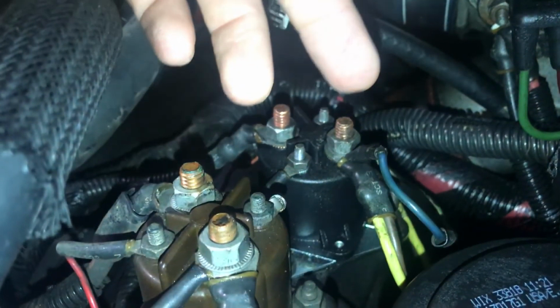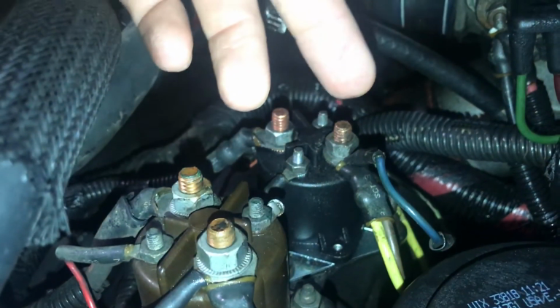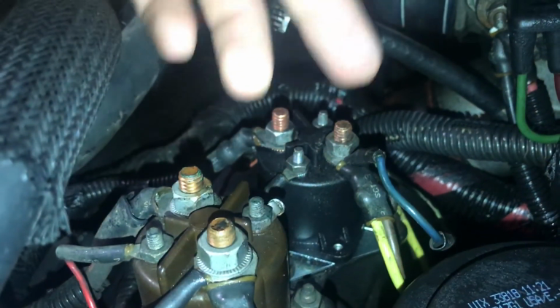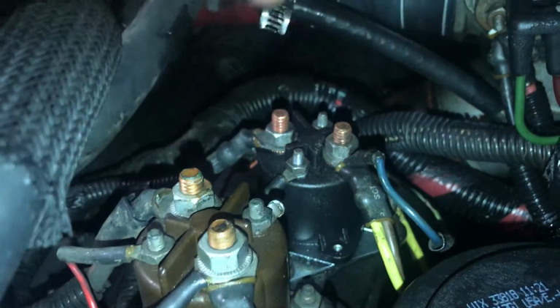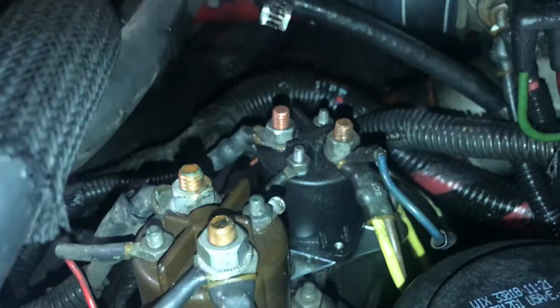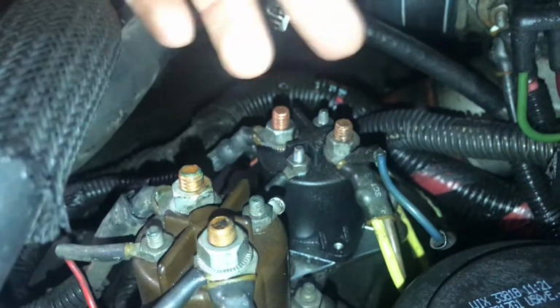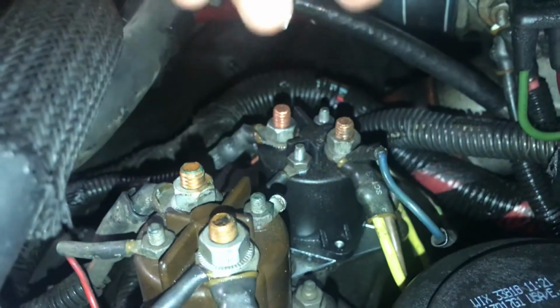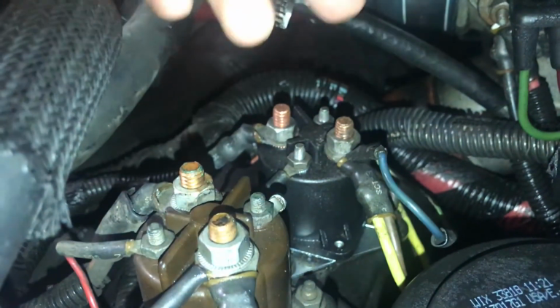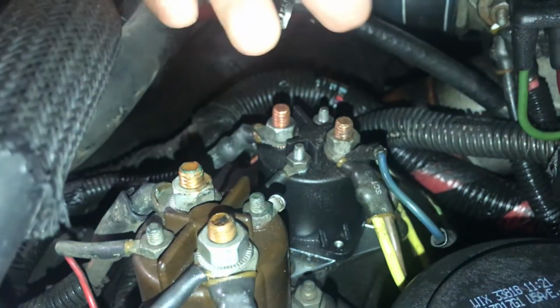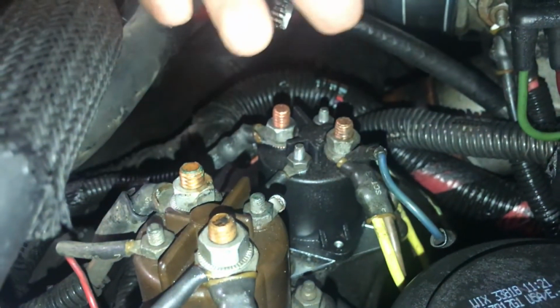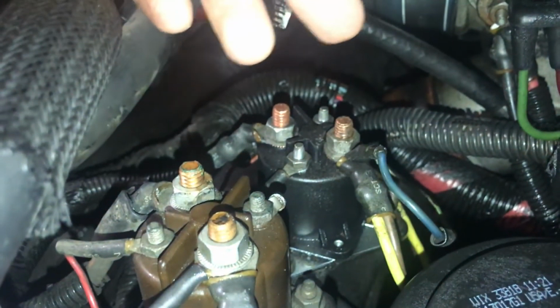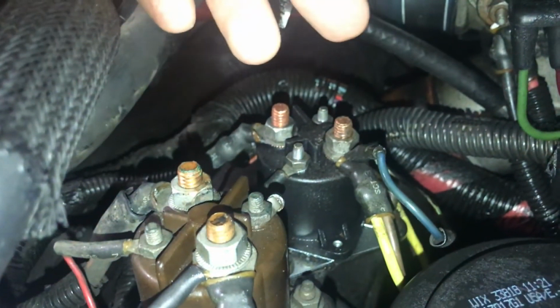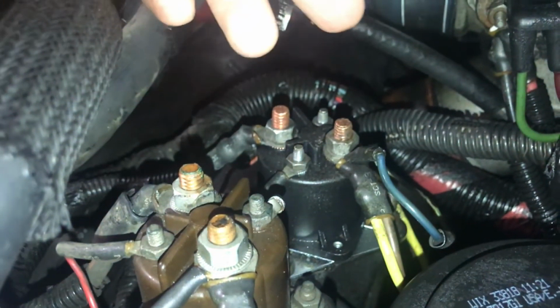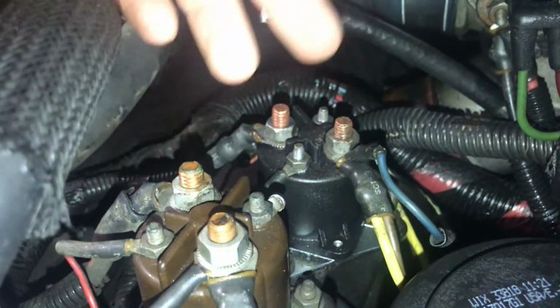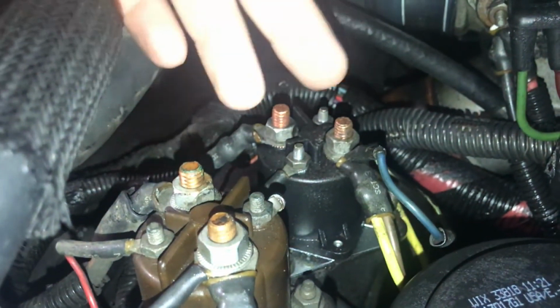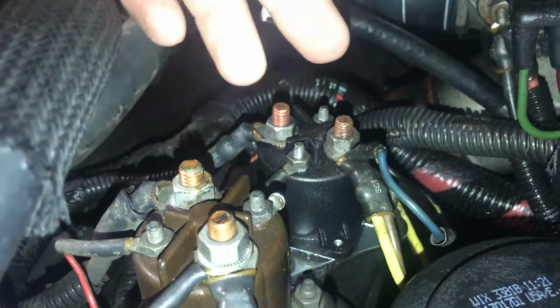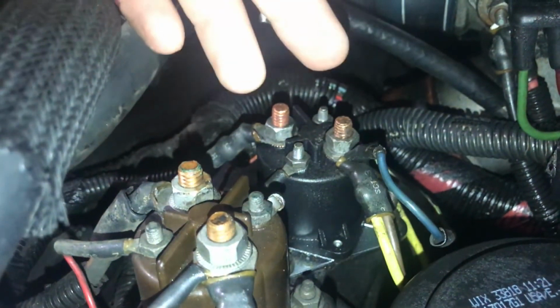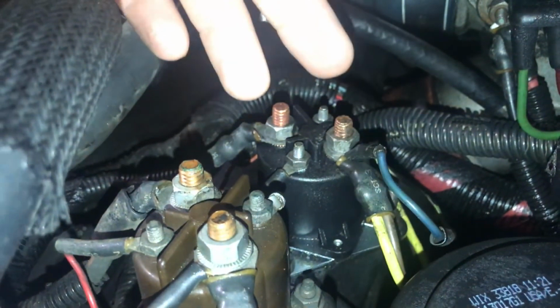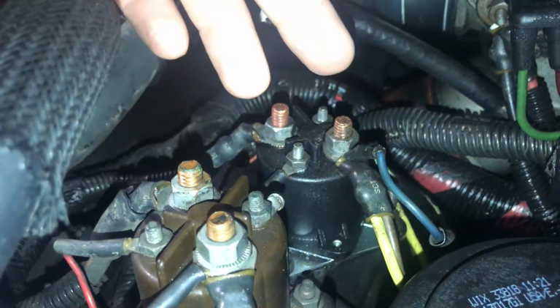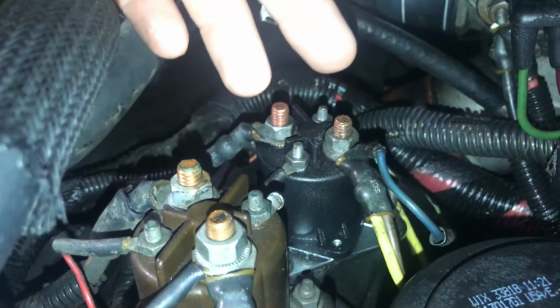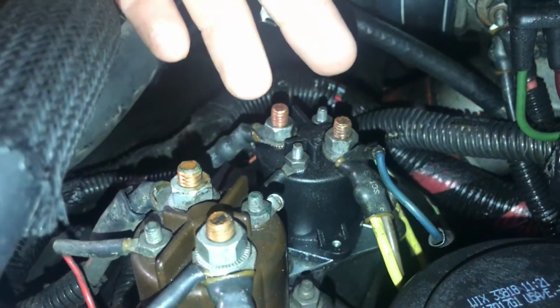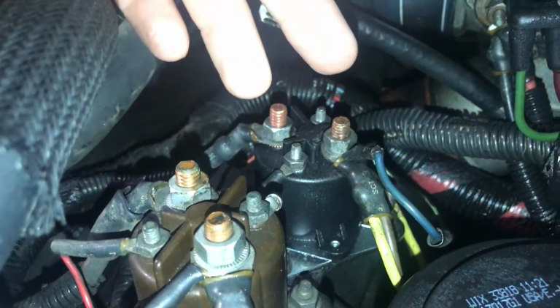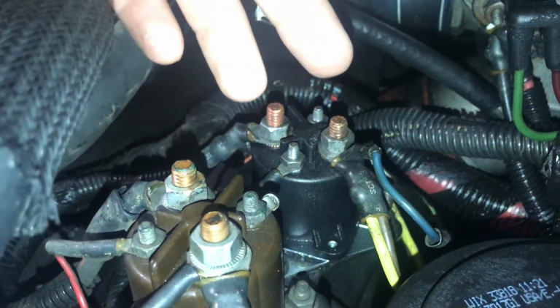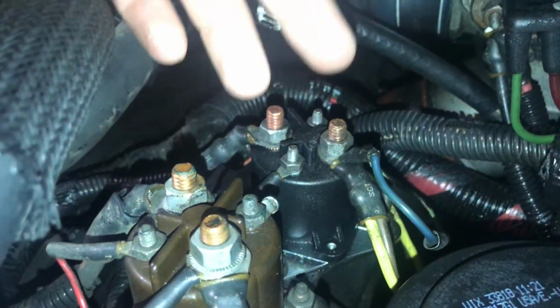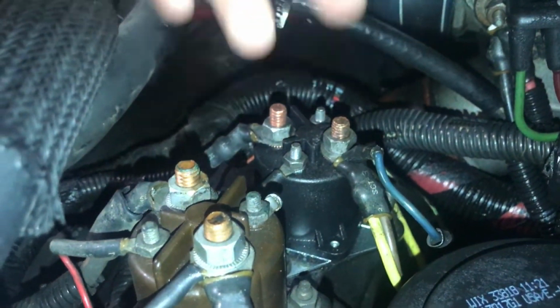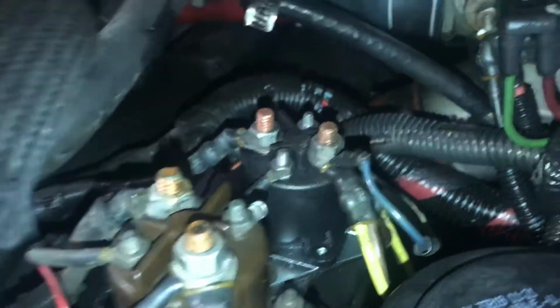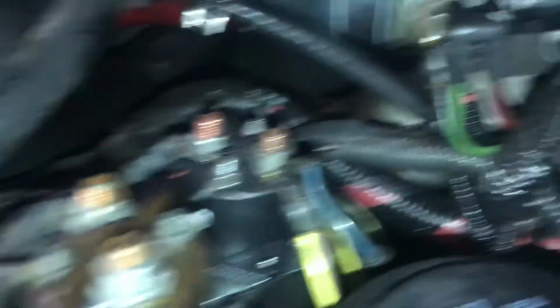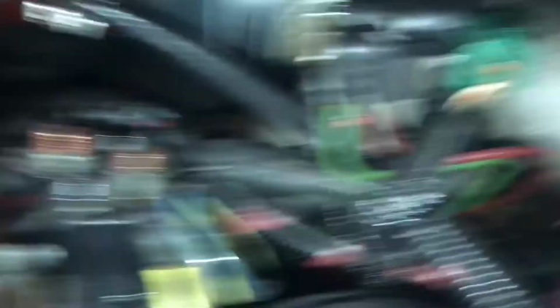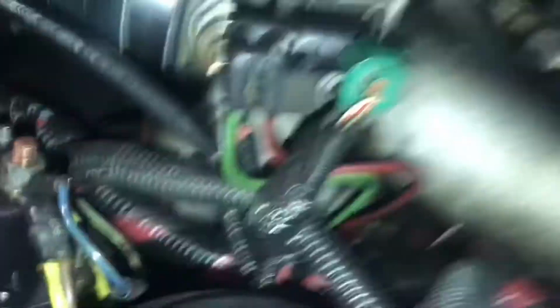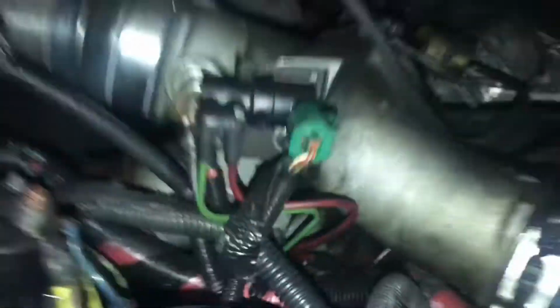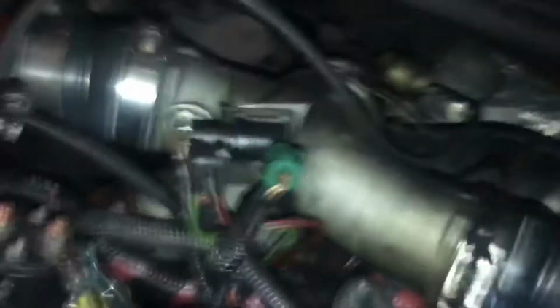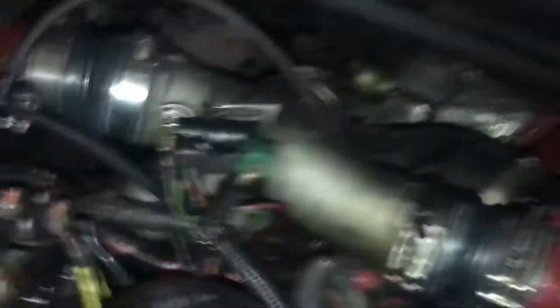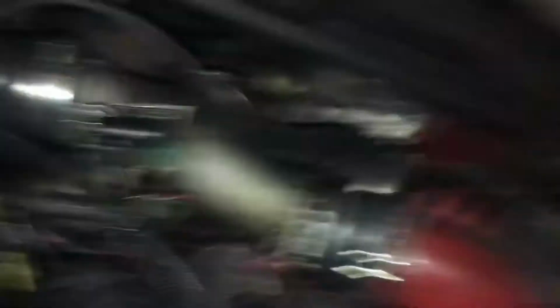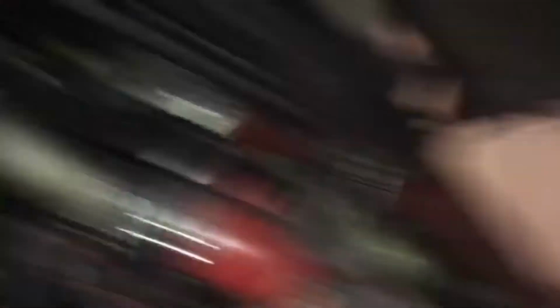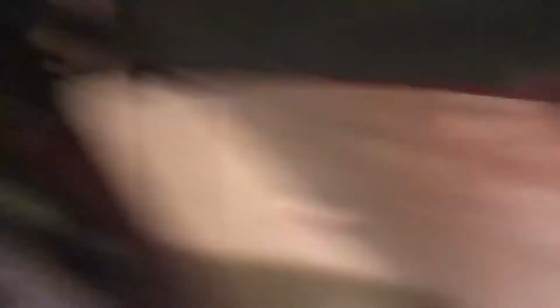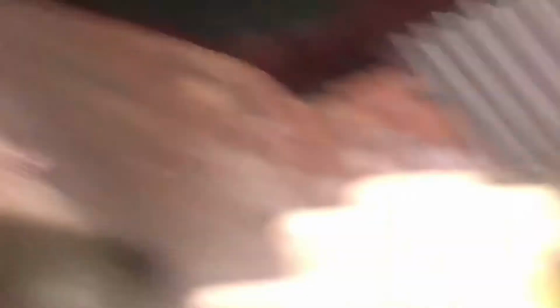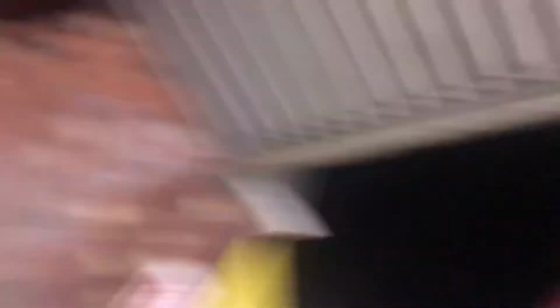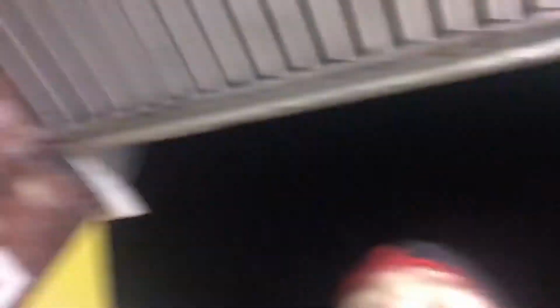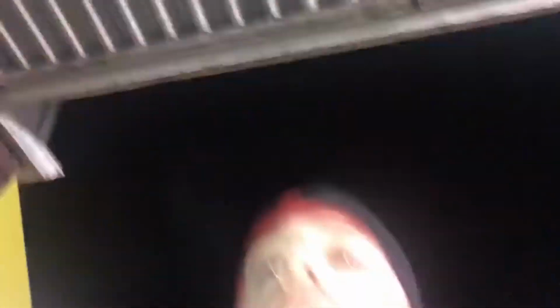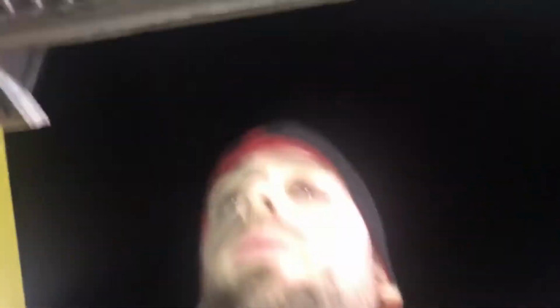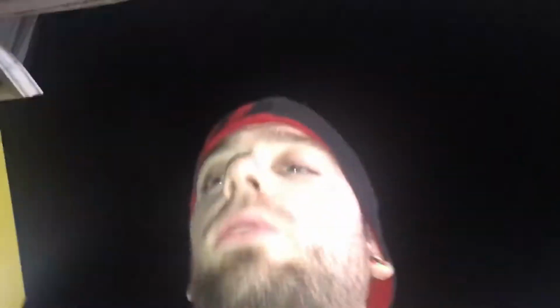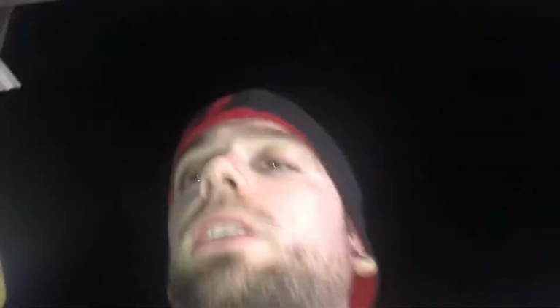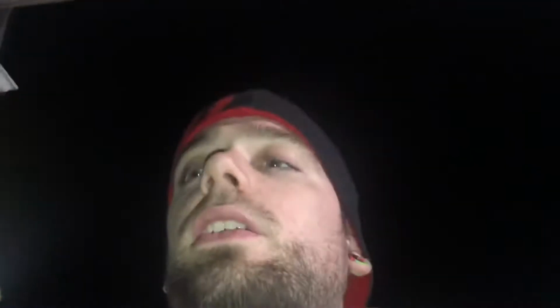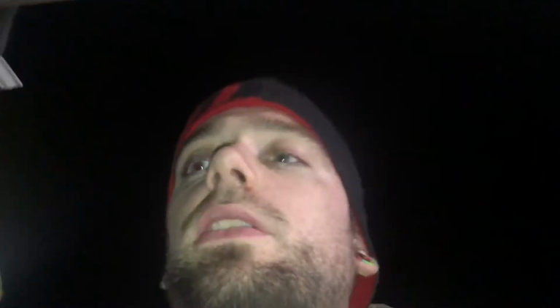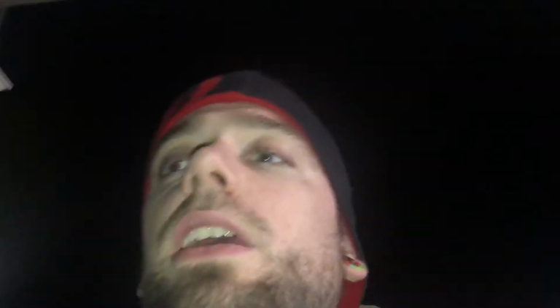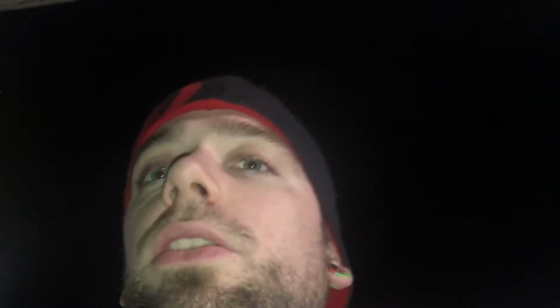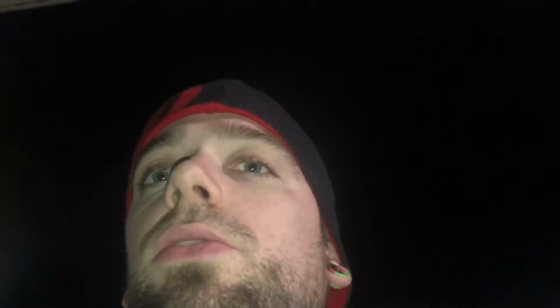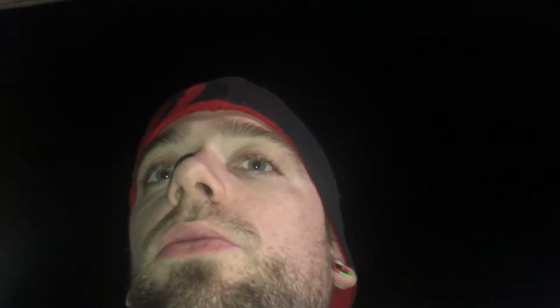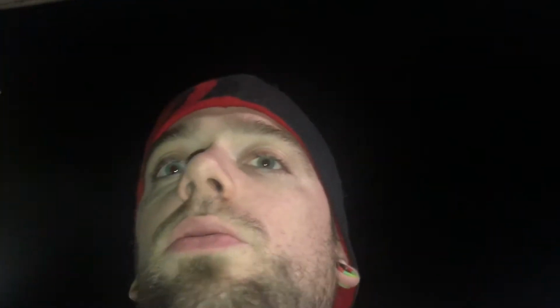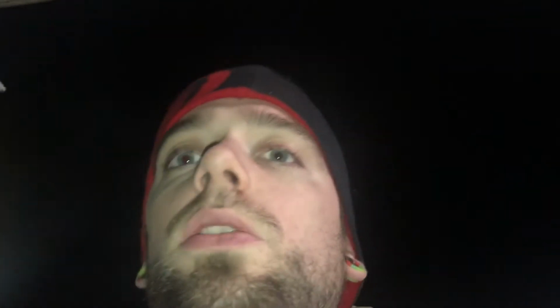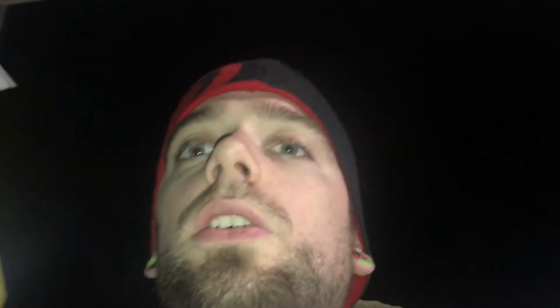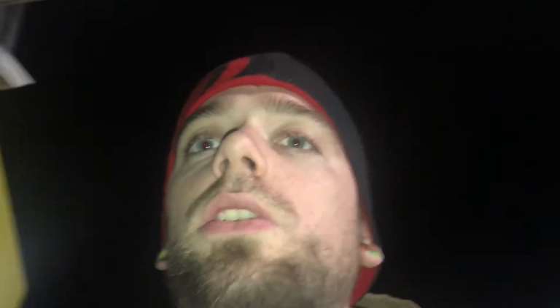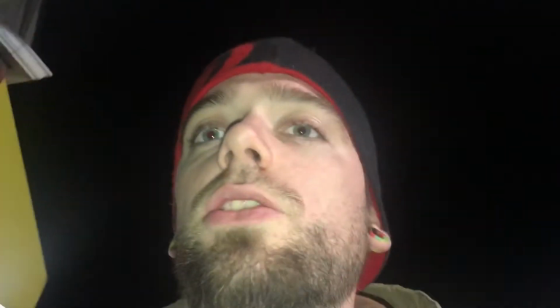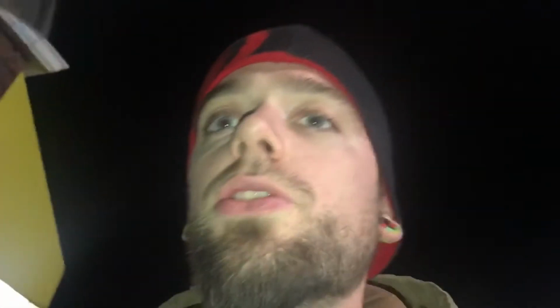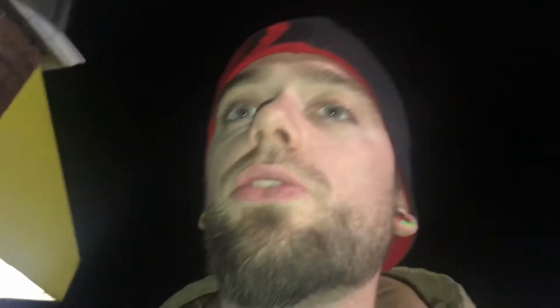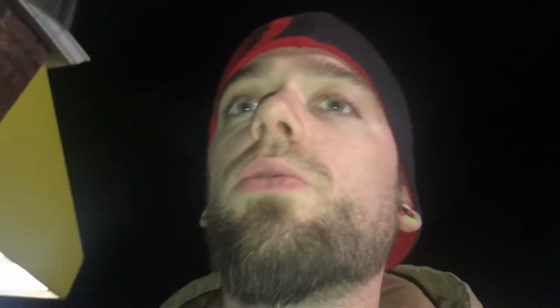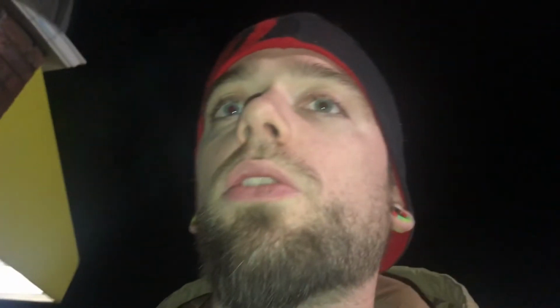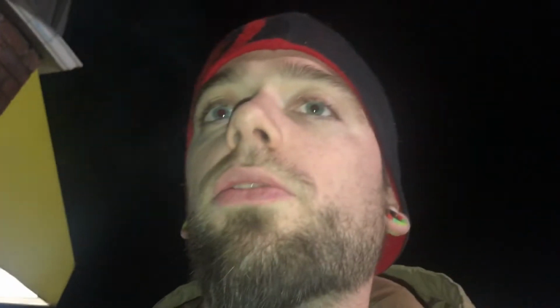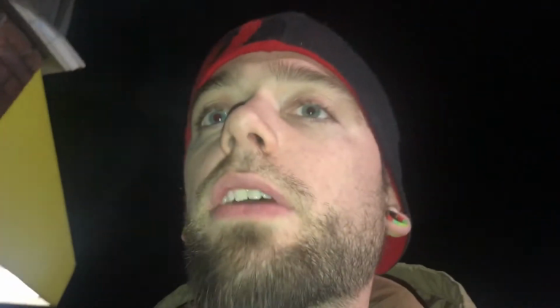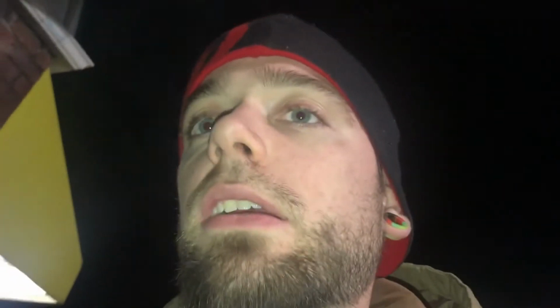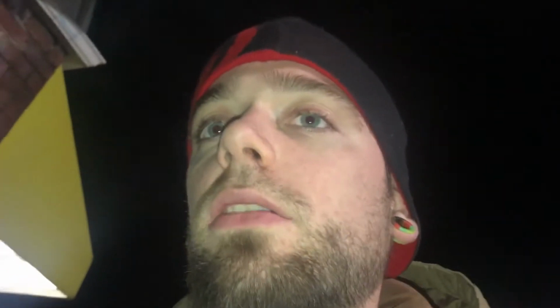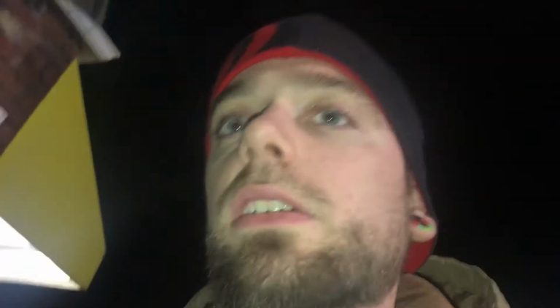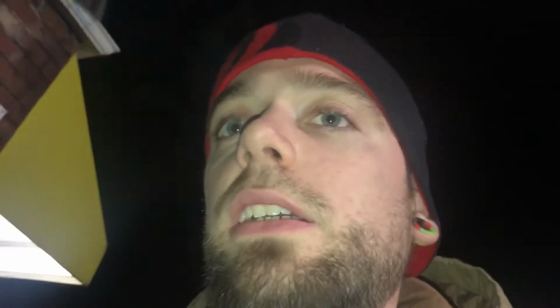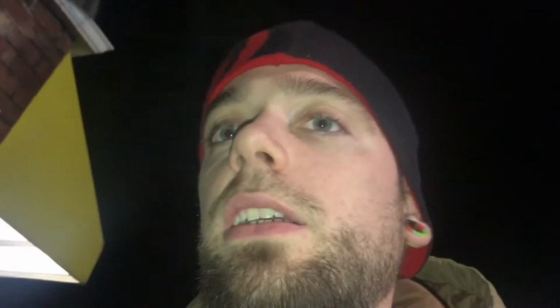If you take a pair of channel locks — I used channel locks because they were long enough that I didn't have to crawl up in the engine bay — you can jump from here to here. That will manually bypass the glow plug relay and allow you to heat up your glow plugs so that you can get your vehicle to start. It worked for me temporarily; it's not something I would continue to do on a regular basis.